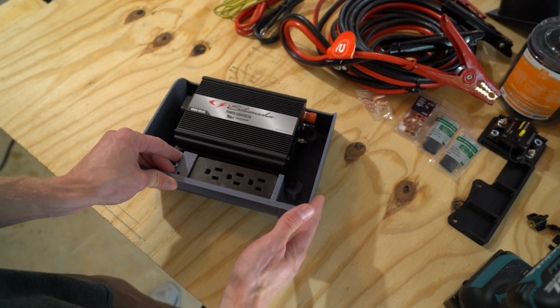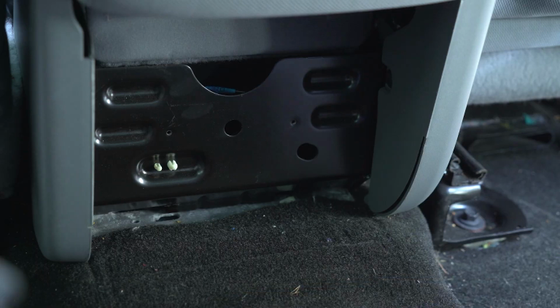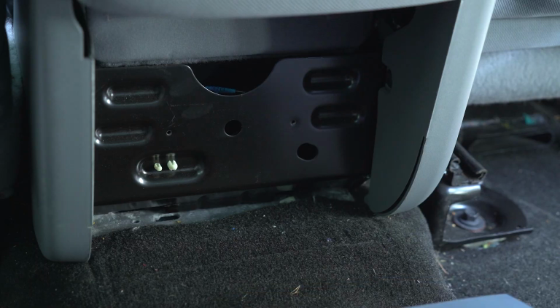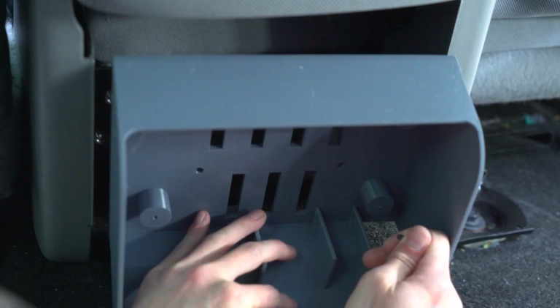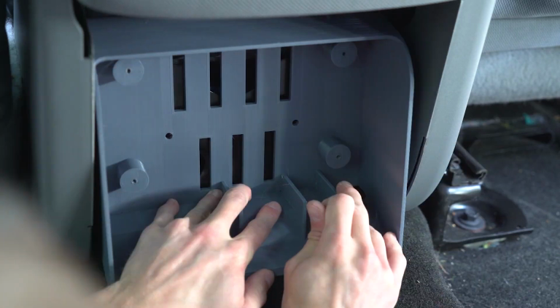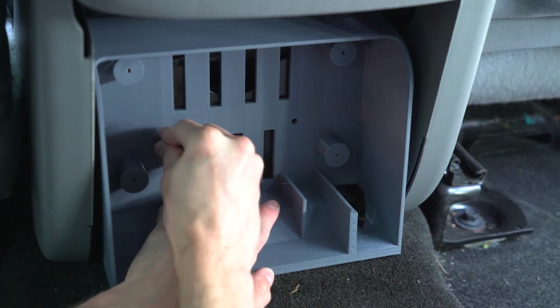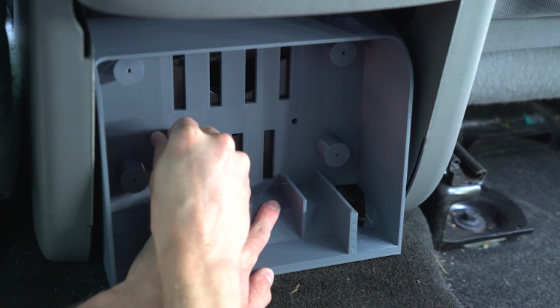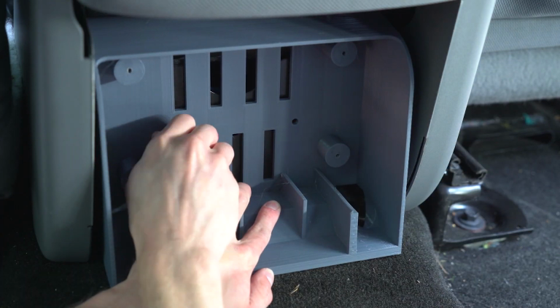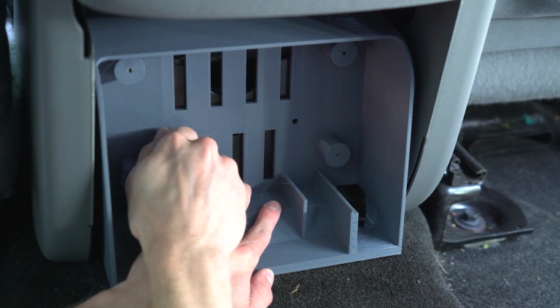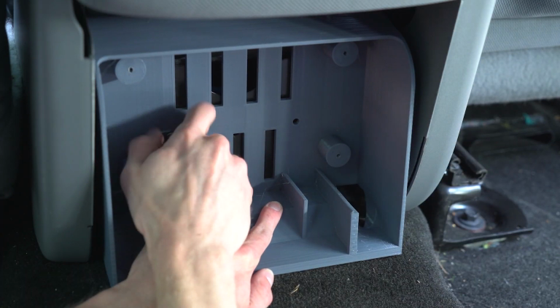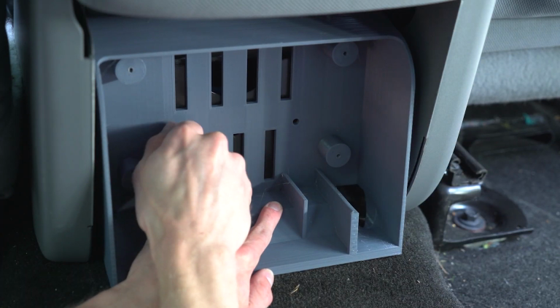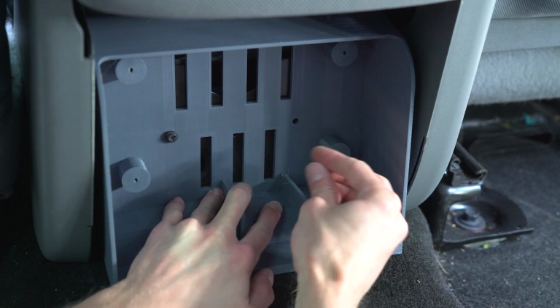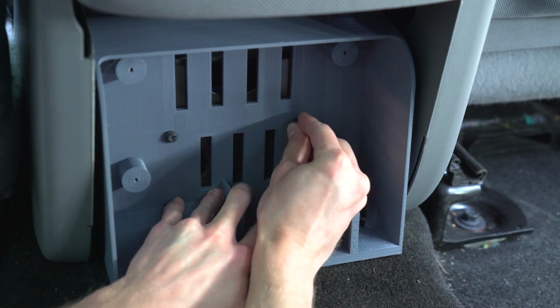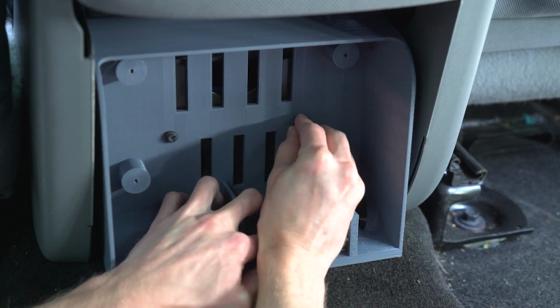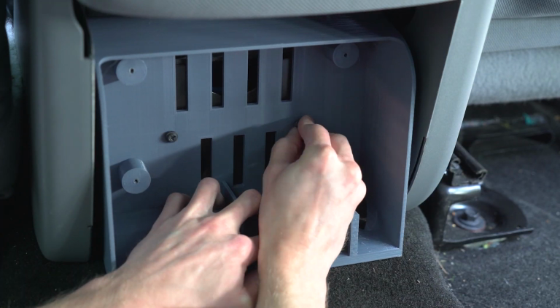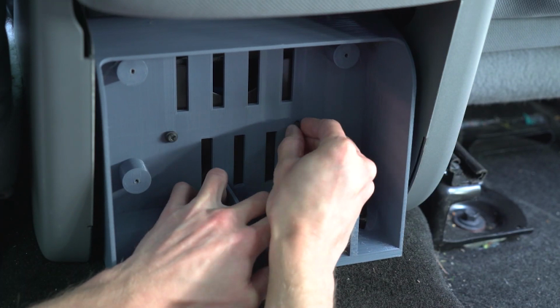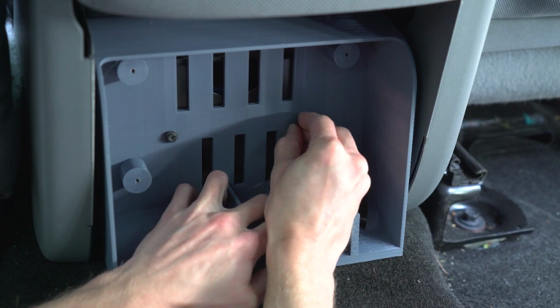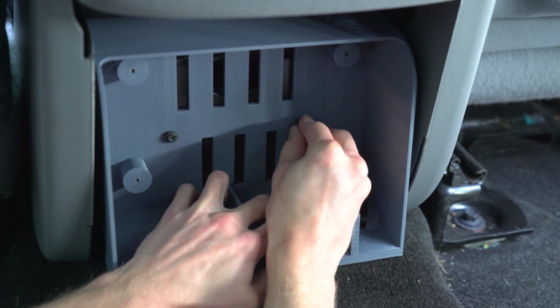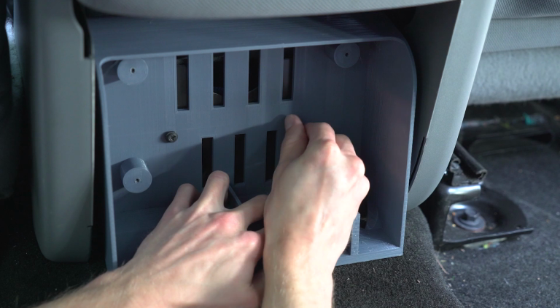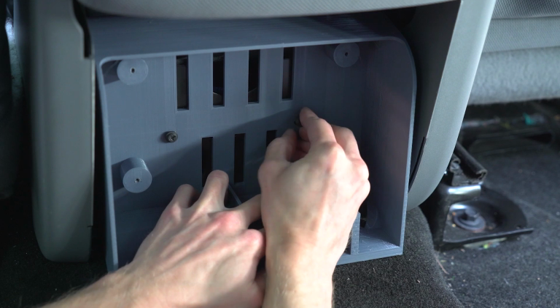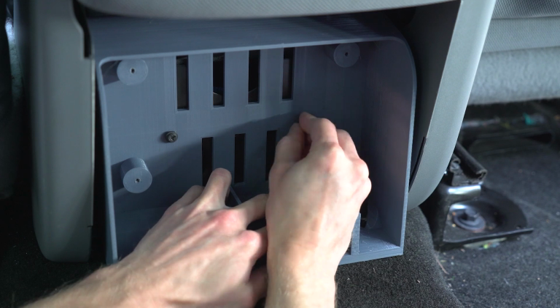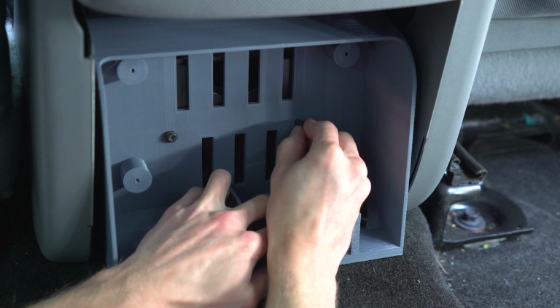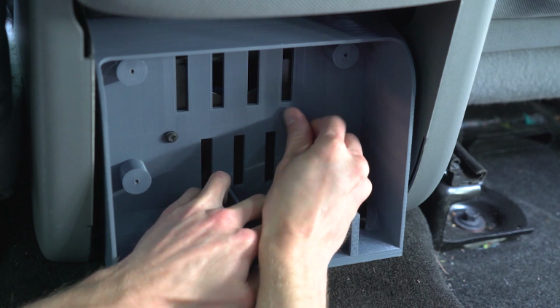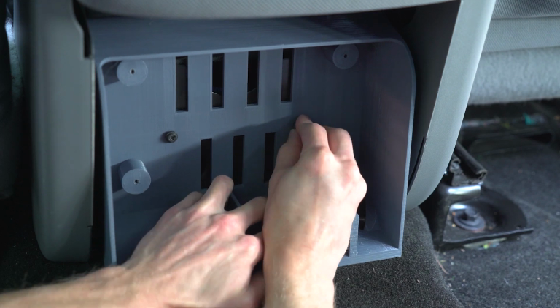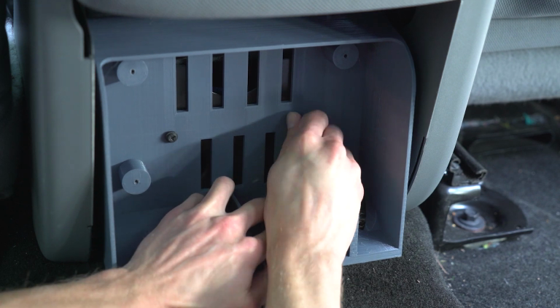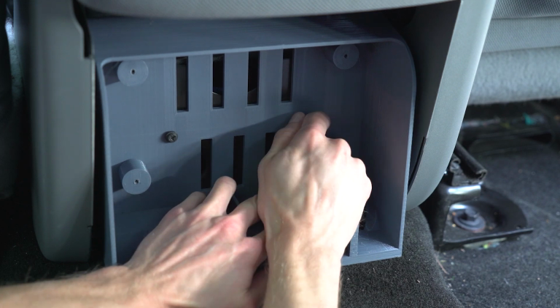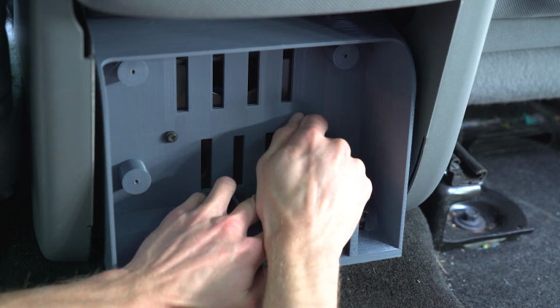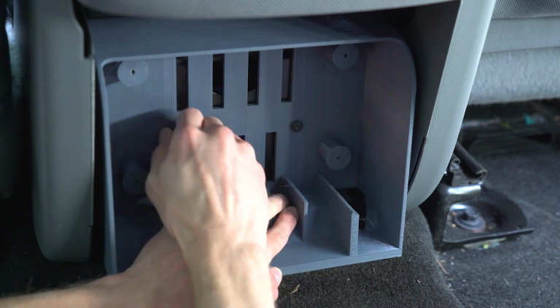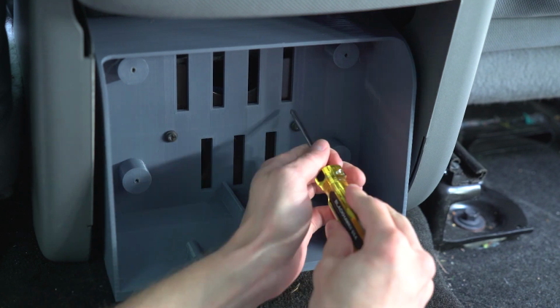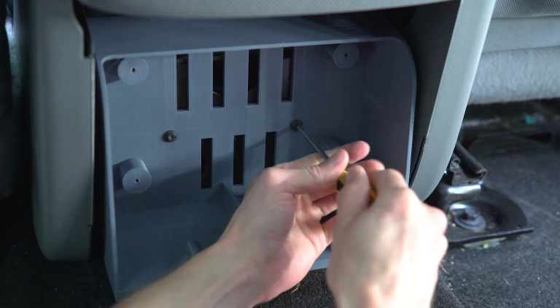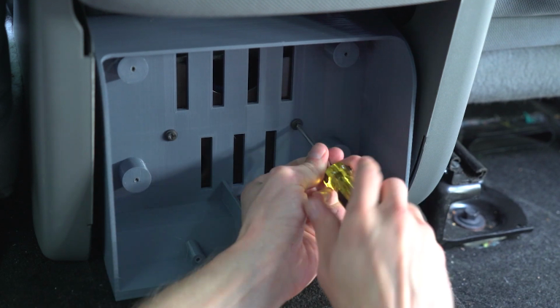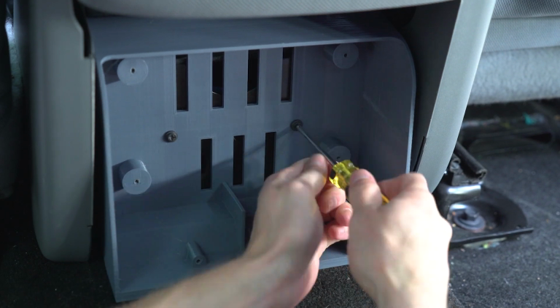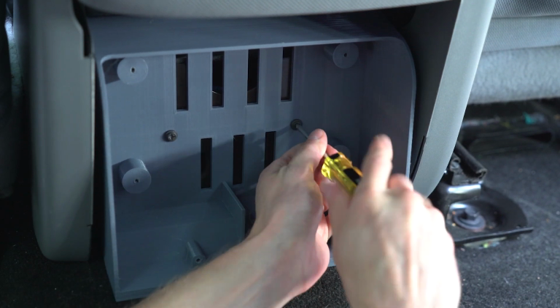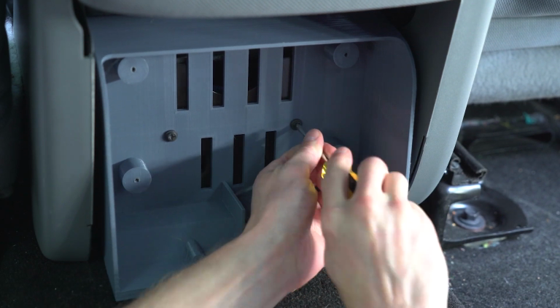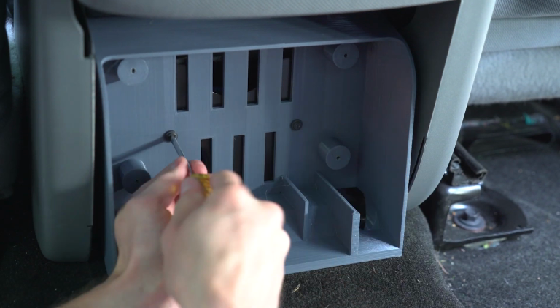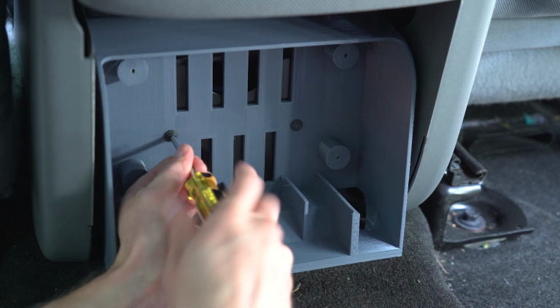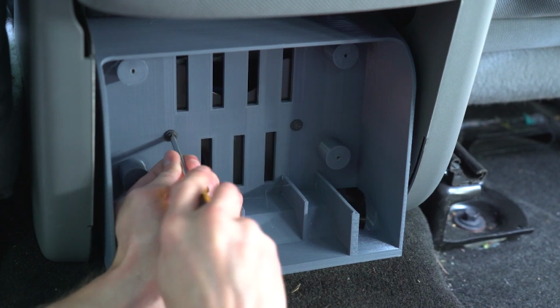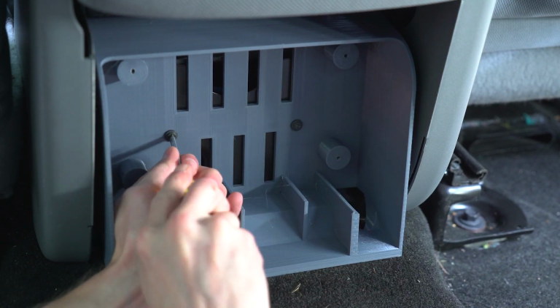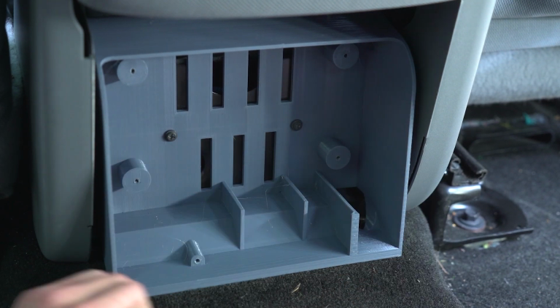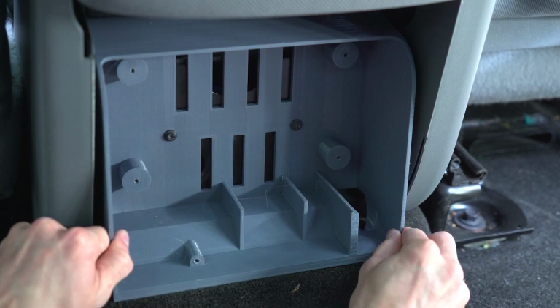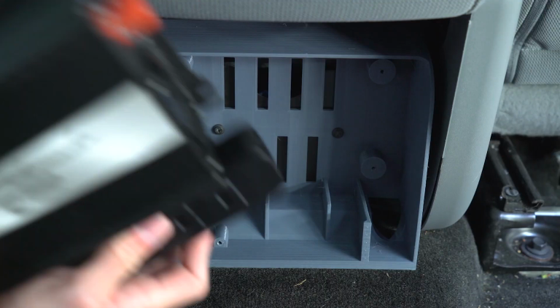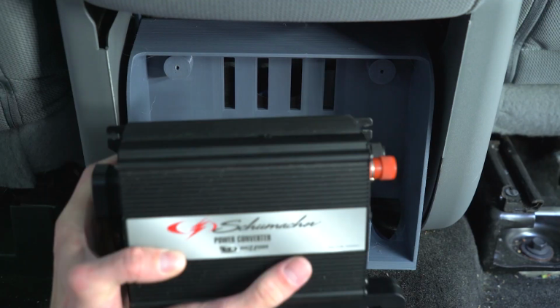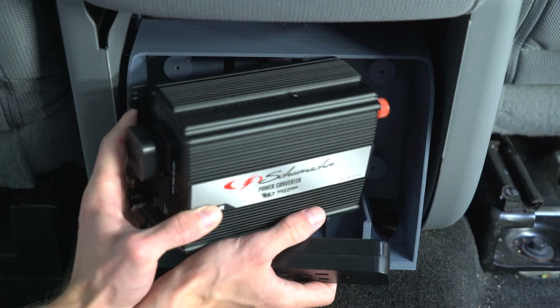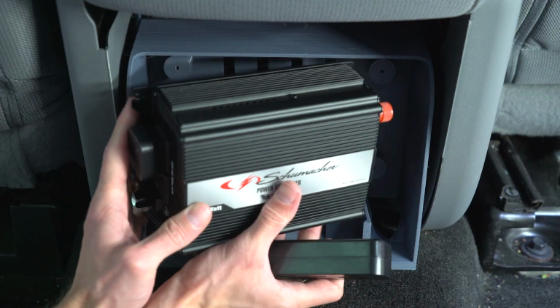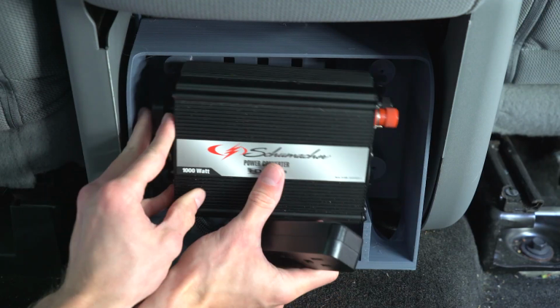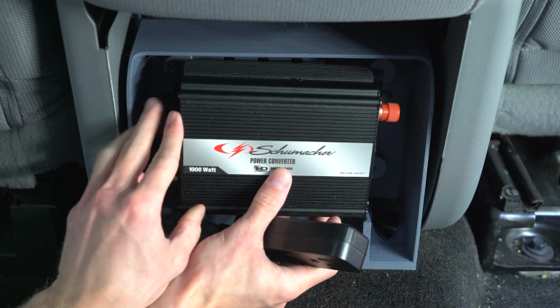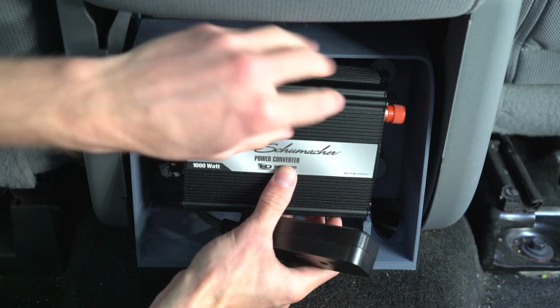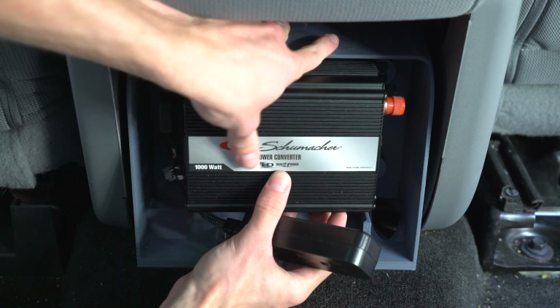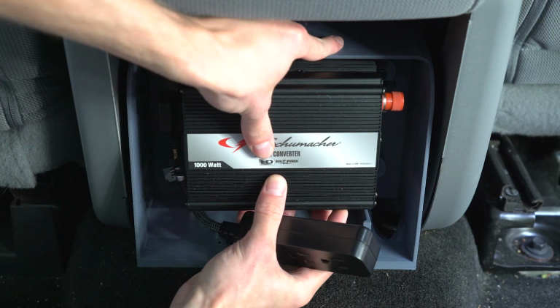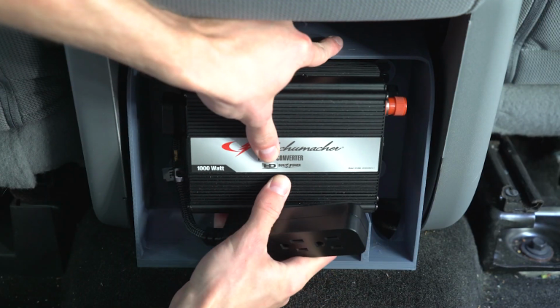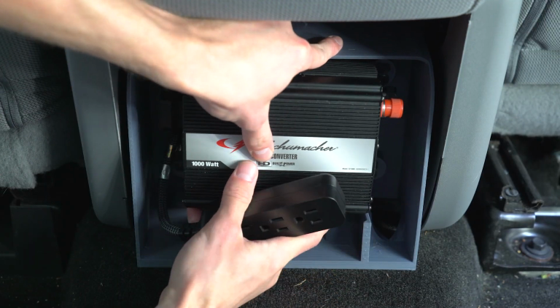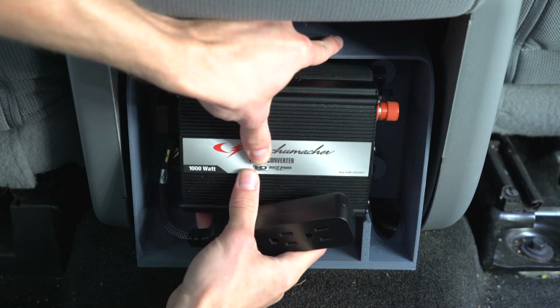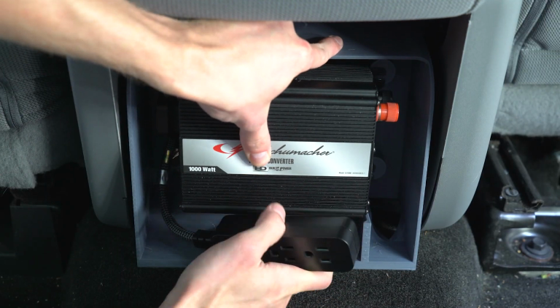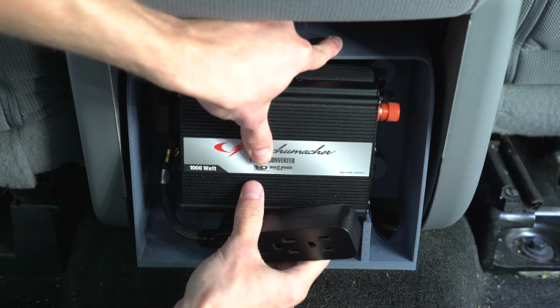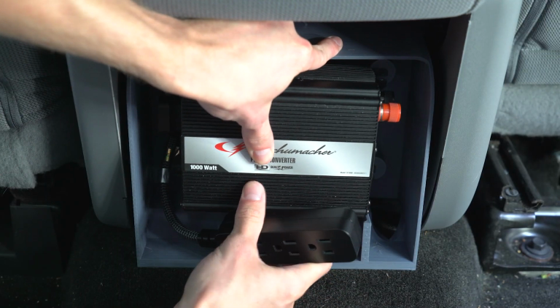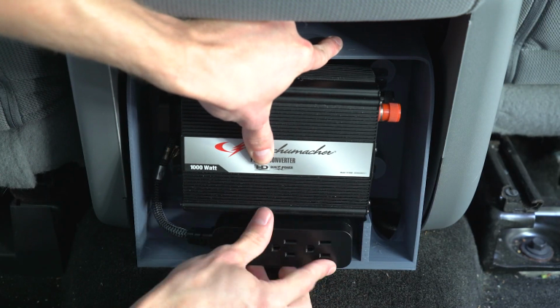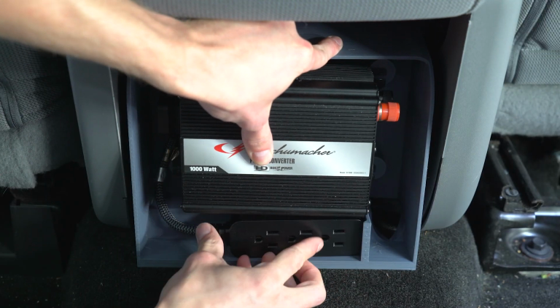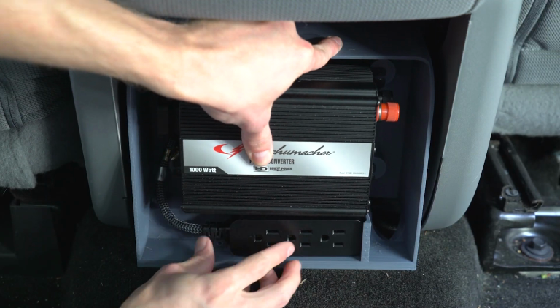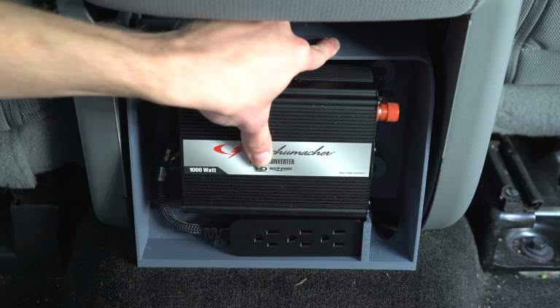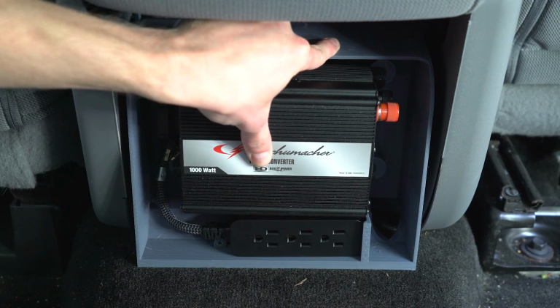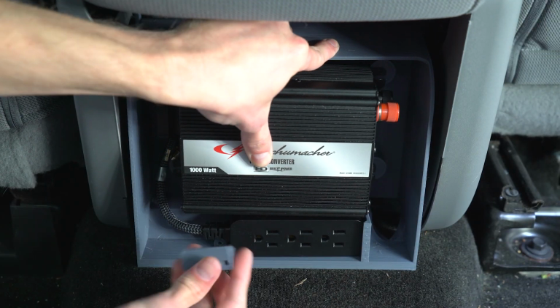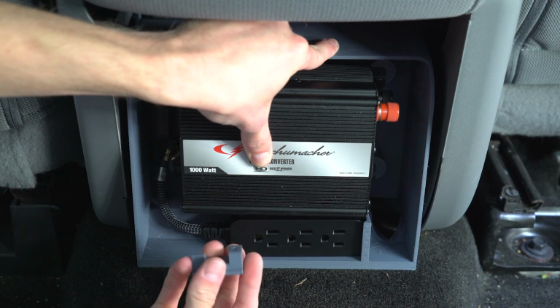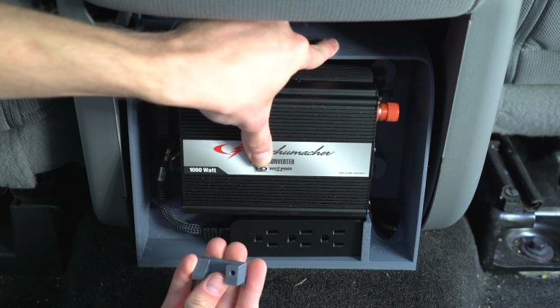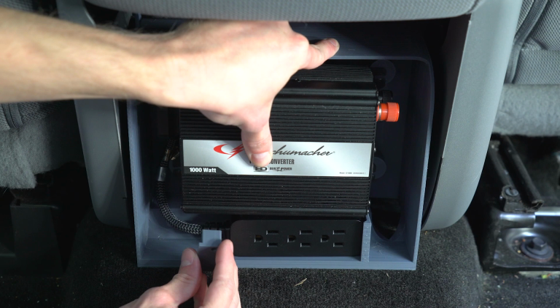Now for the install. My 3D printer wasn't quite large enough for the ideal sized part, so there are small gaps on either side.